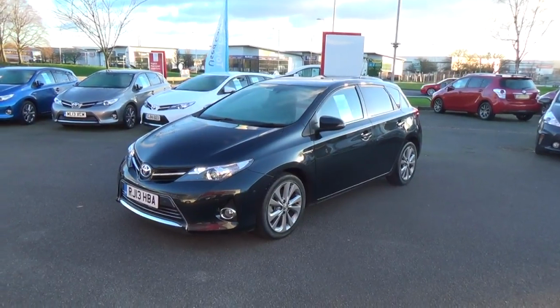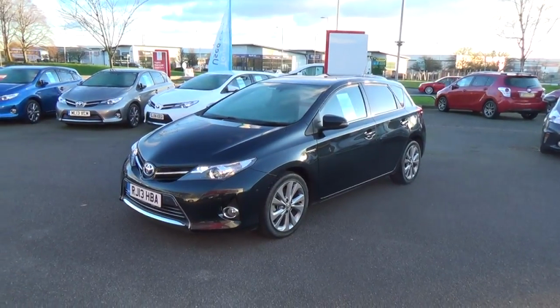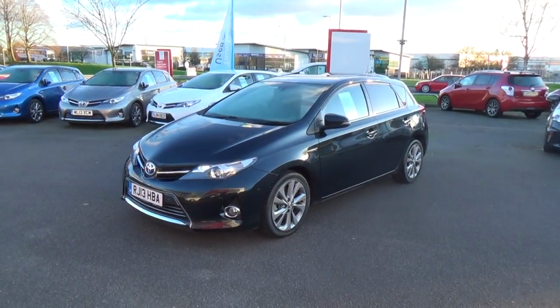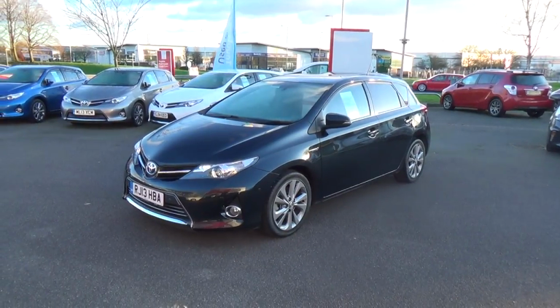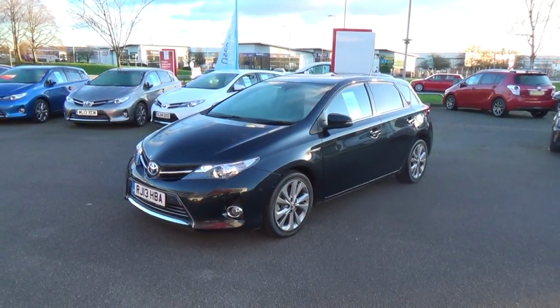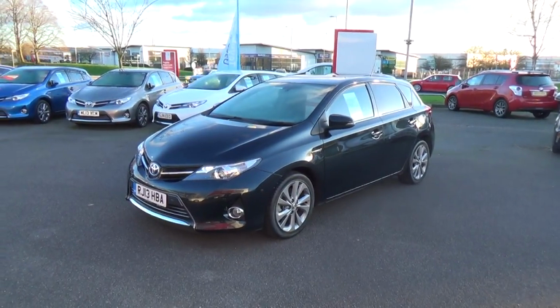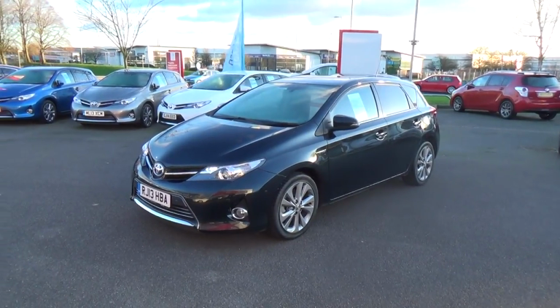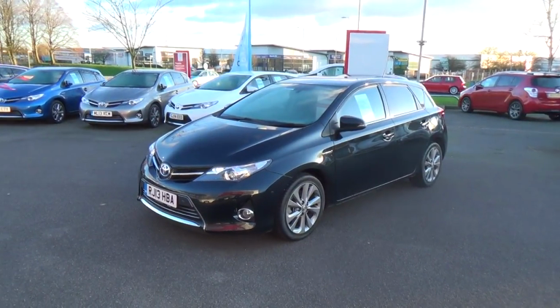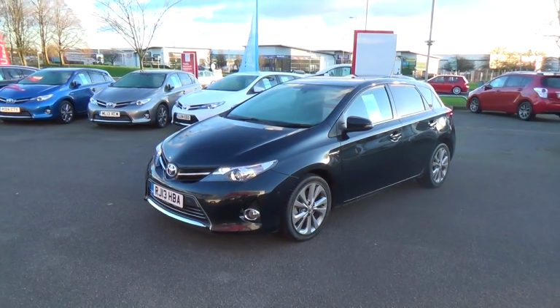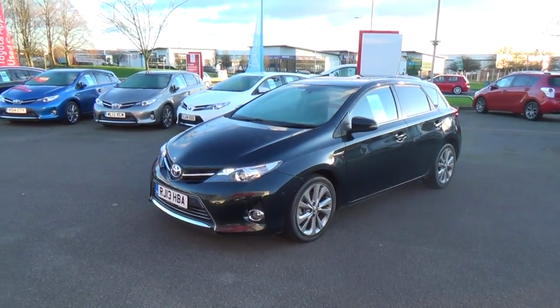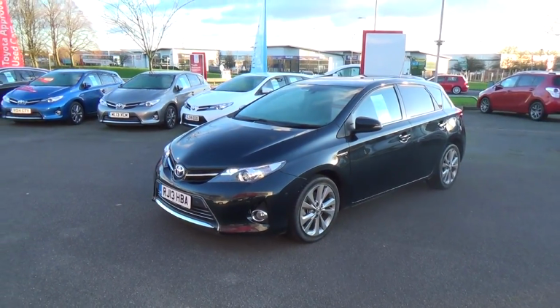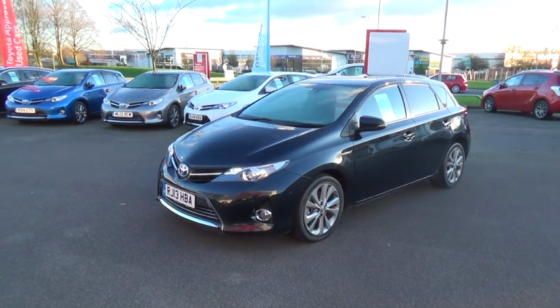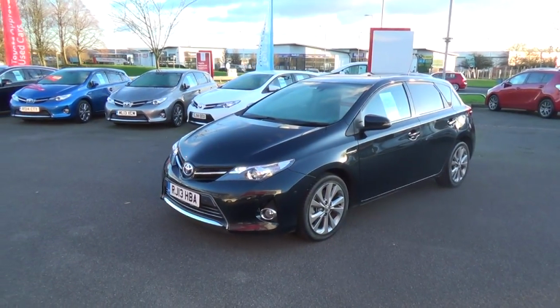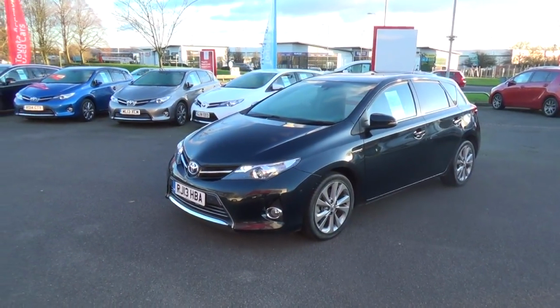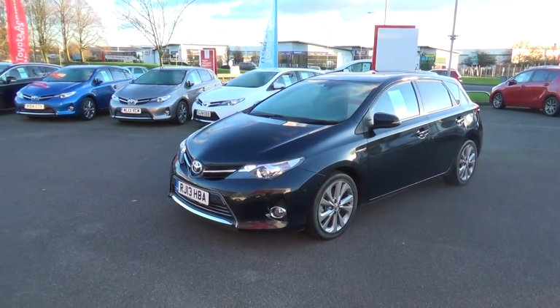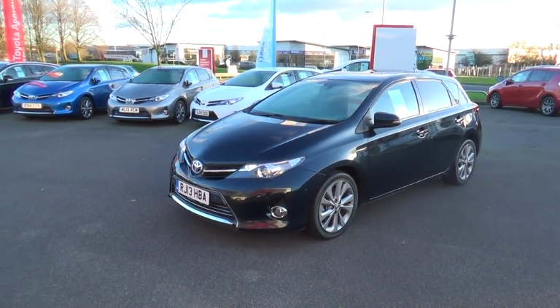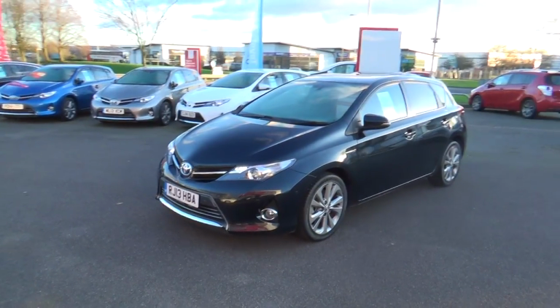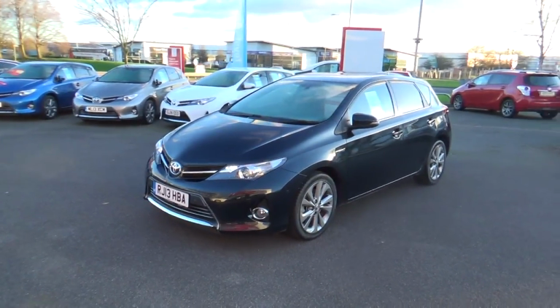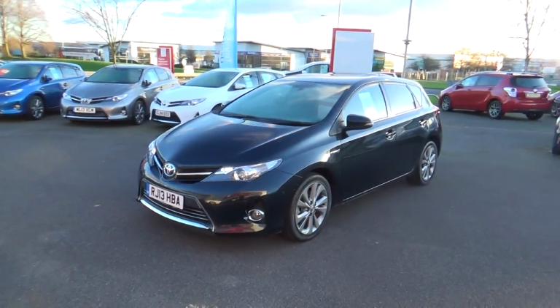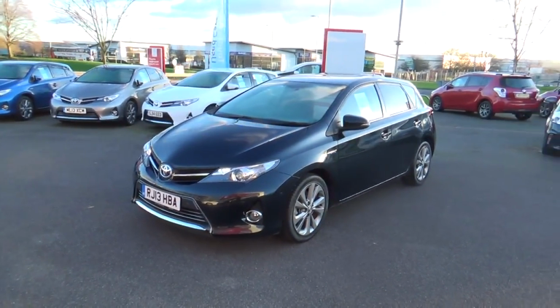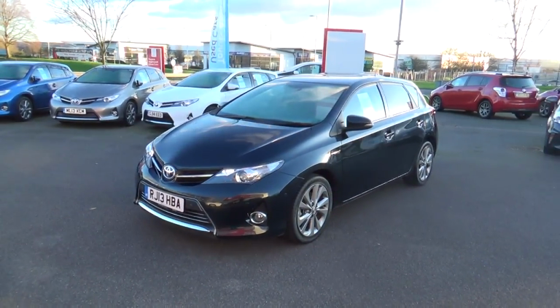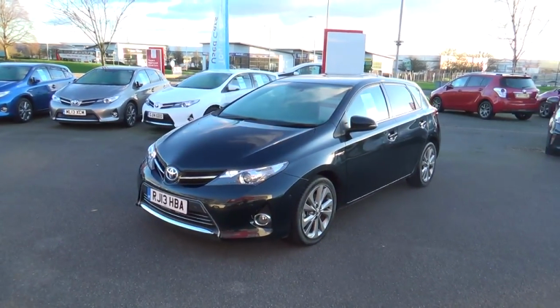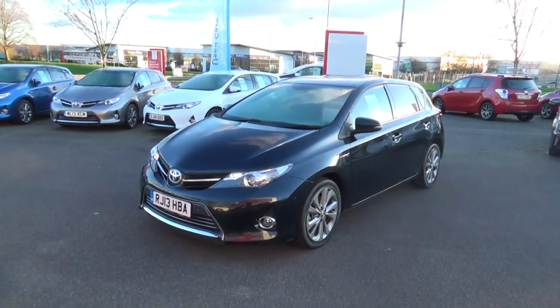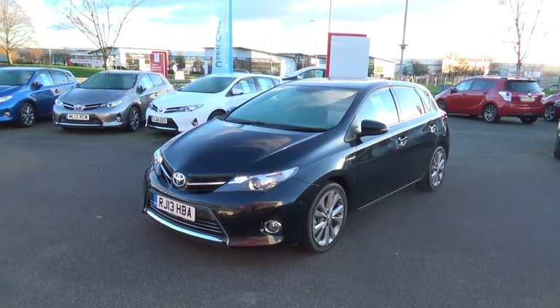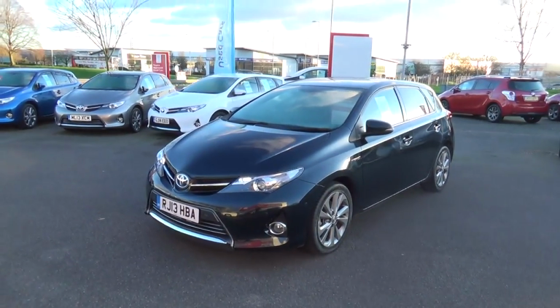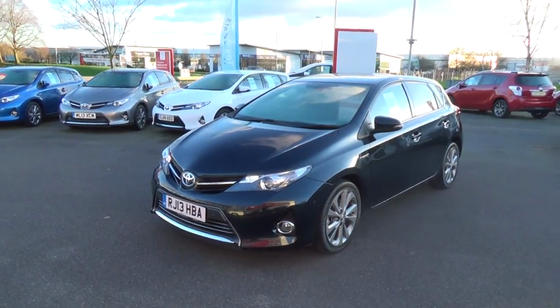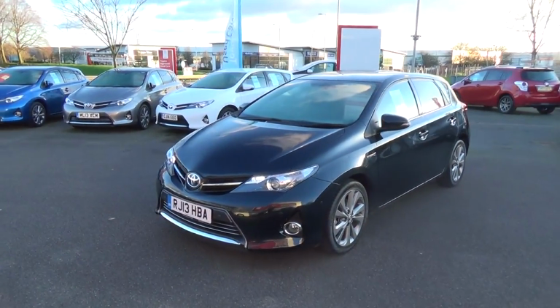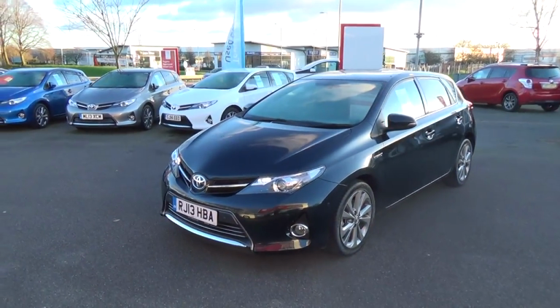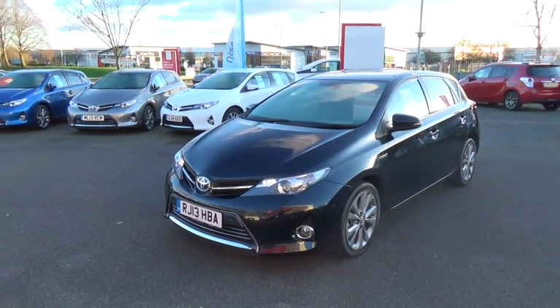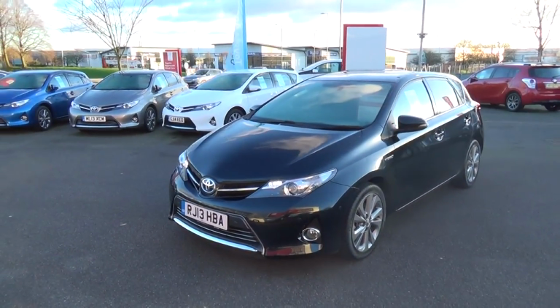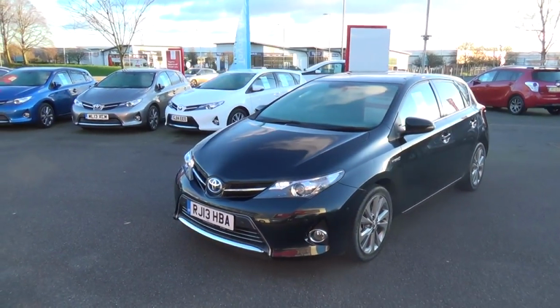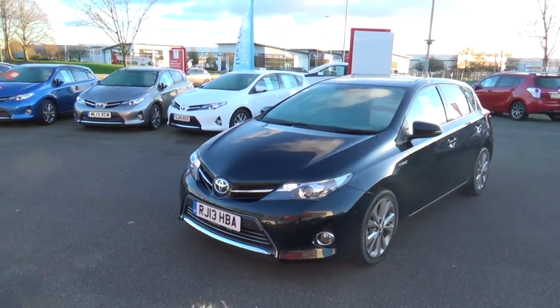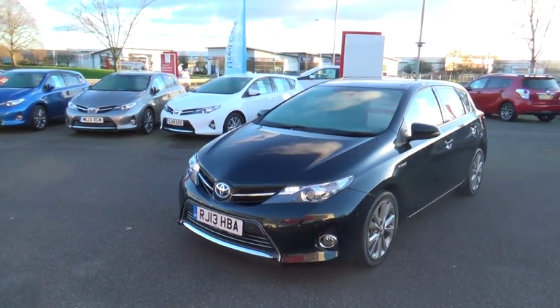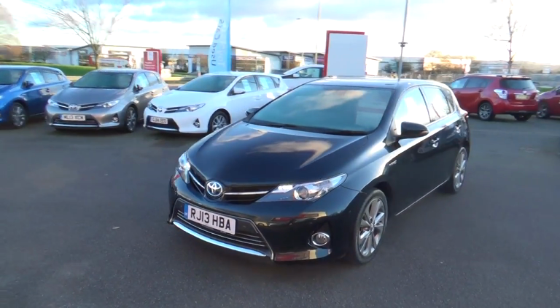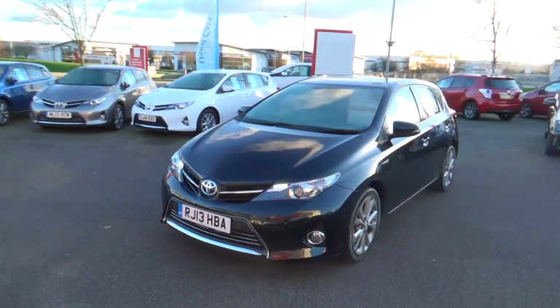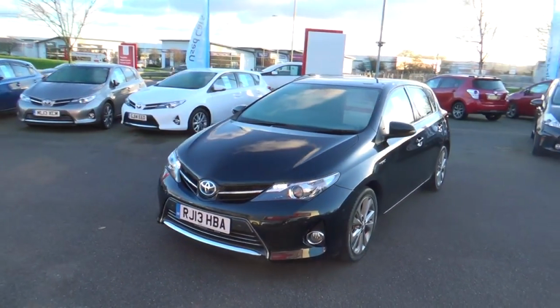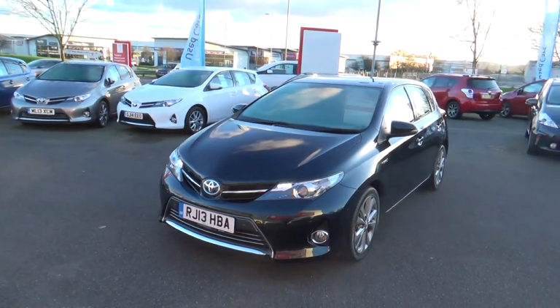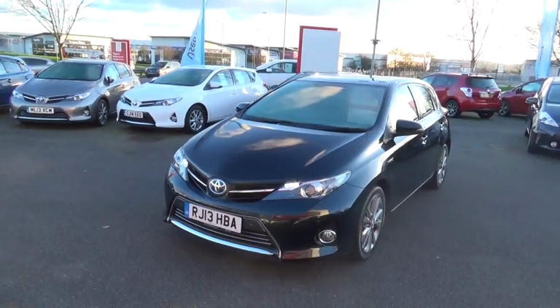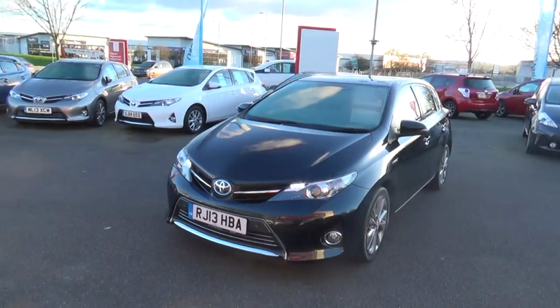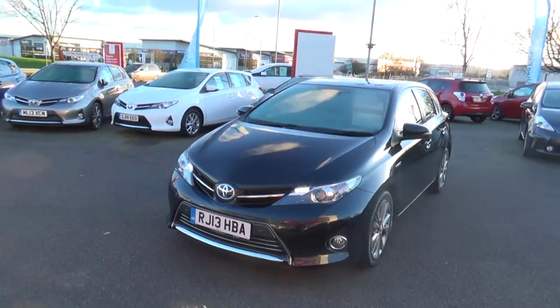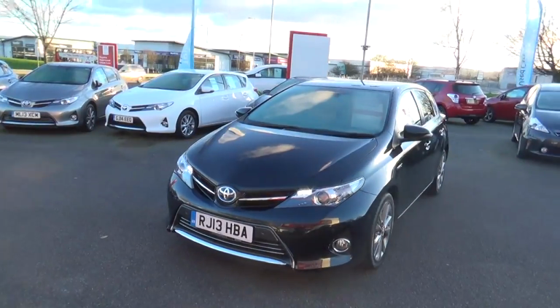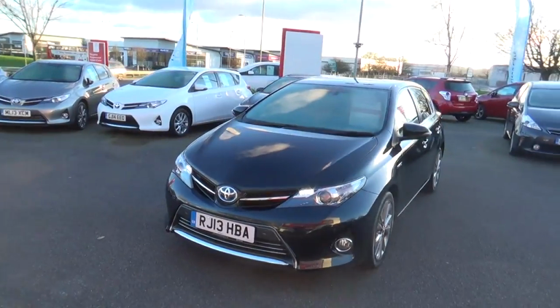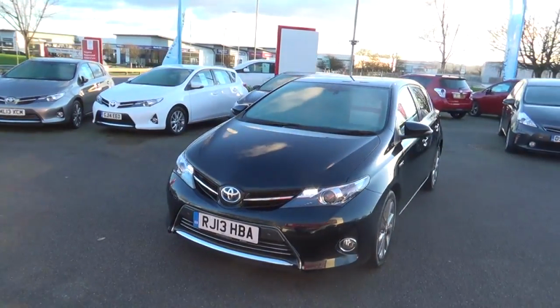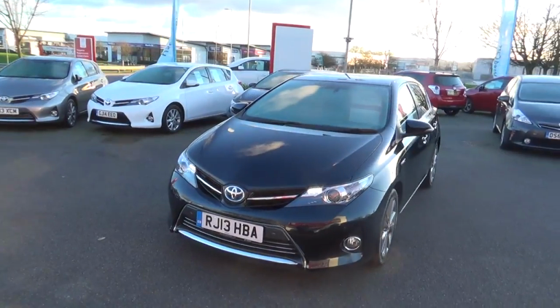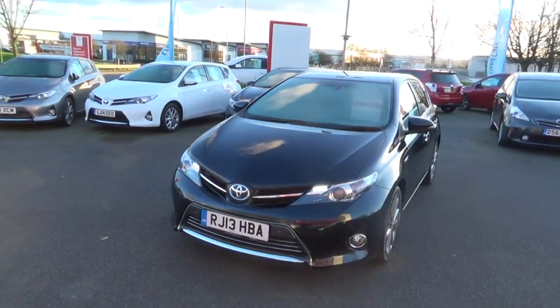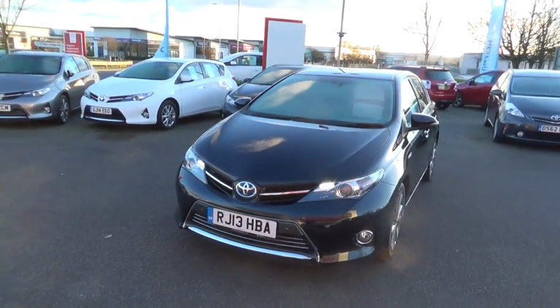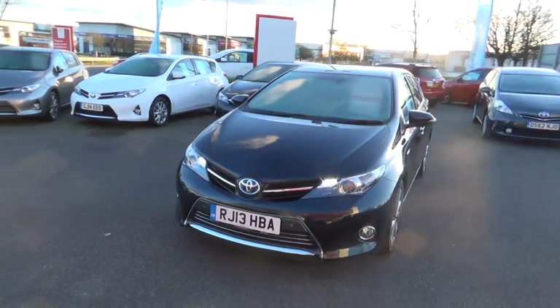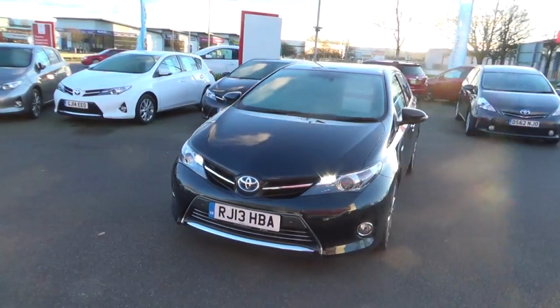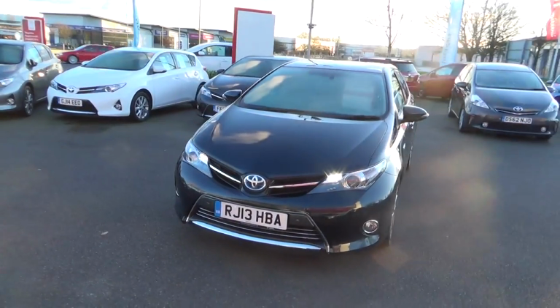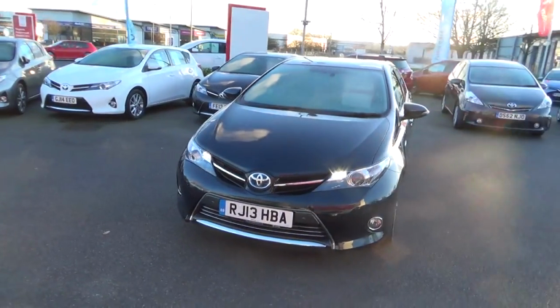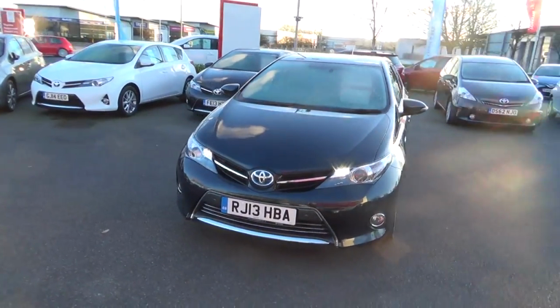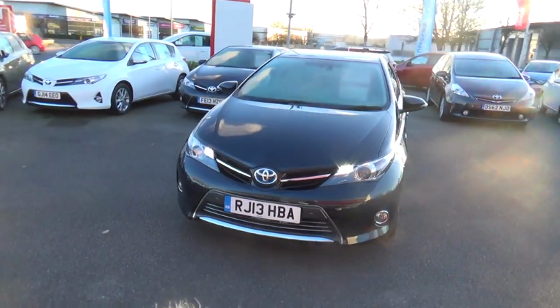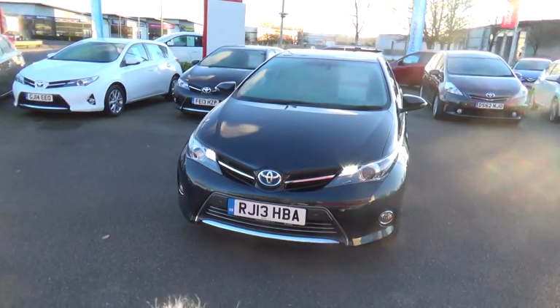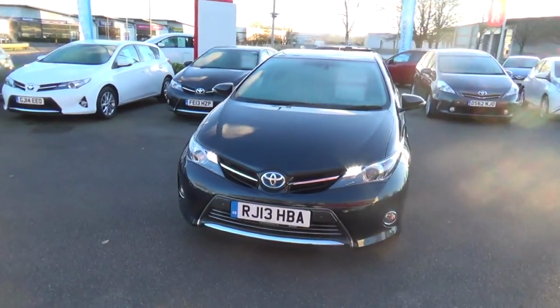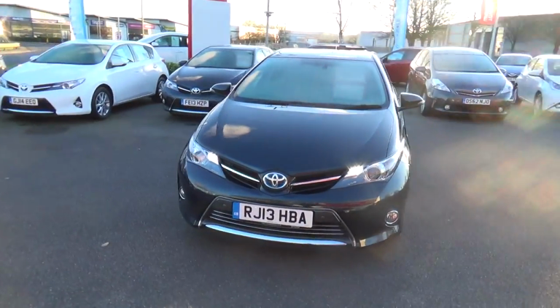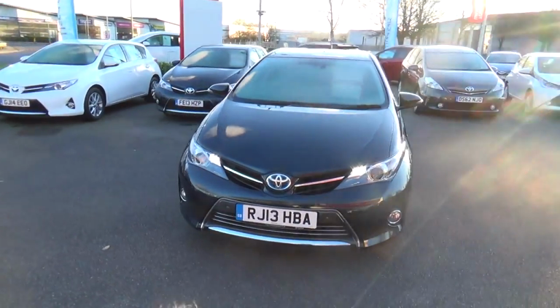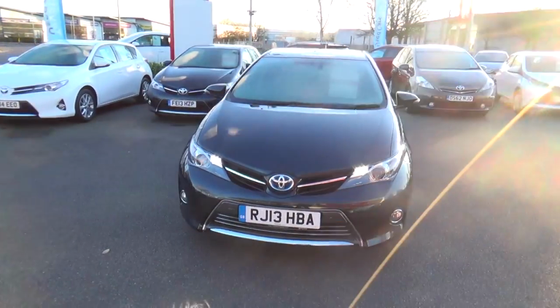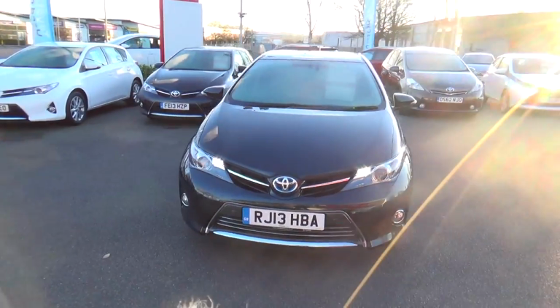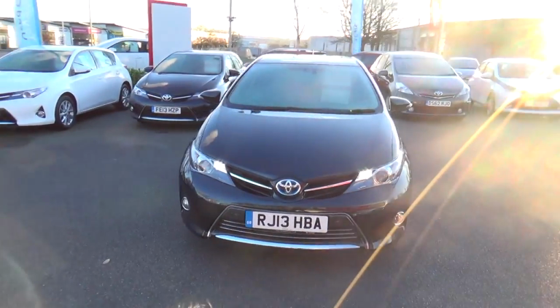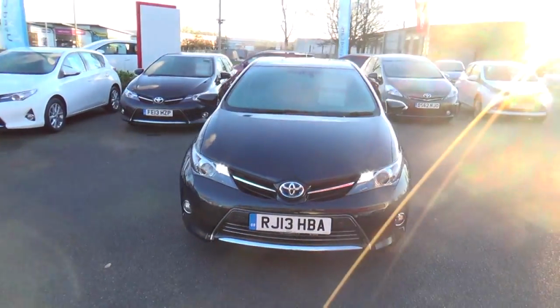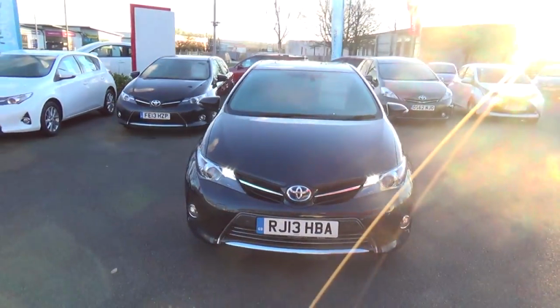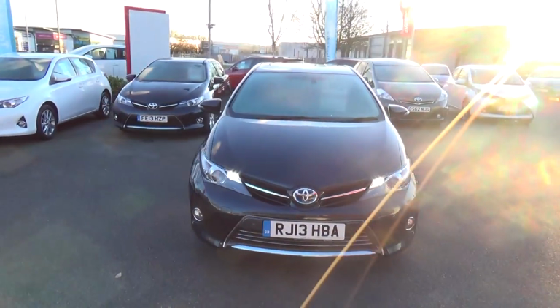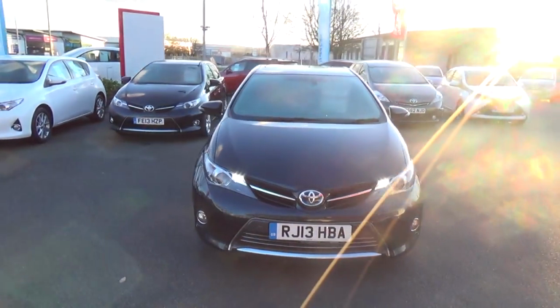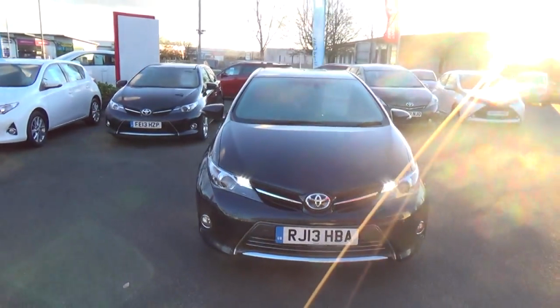Tom, hi, it's Danny here from Basil Stoke Toyota. Hope you're well. As promised, I'll just send you a short video of the car that you're interested in.